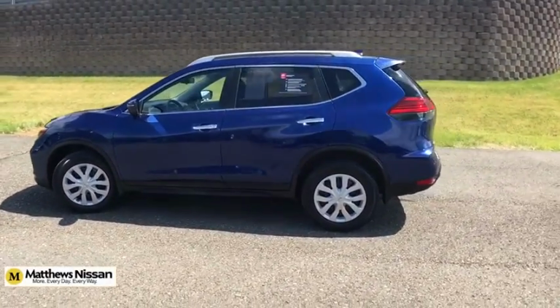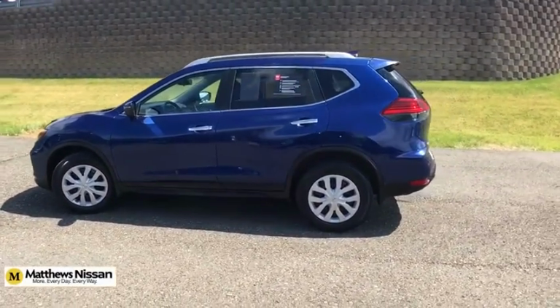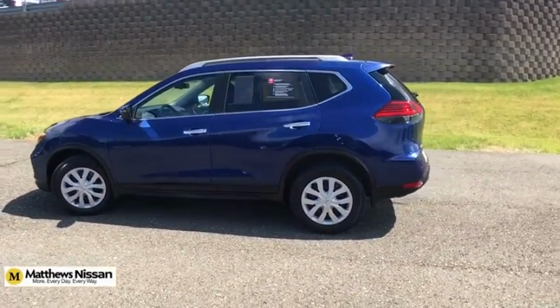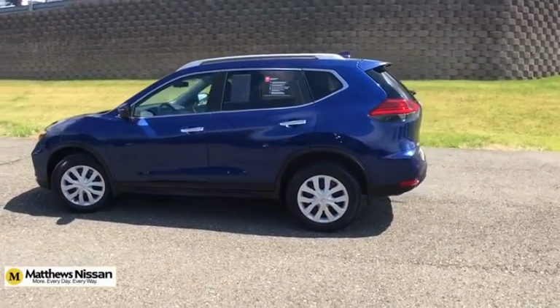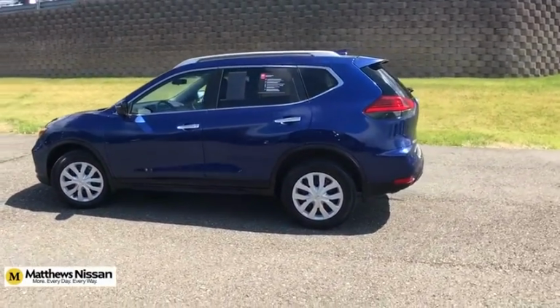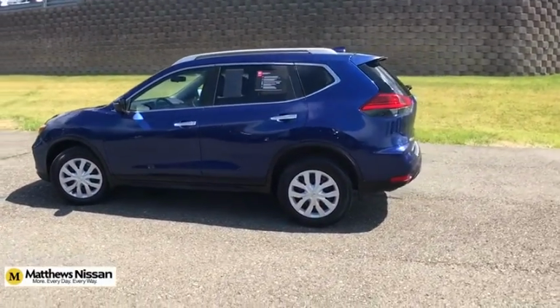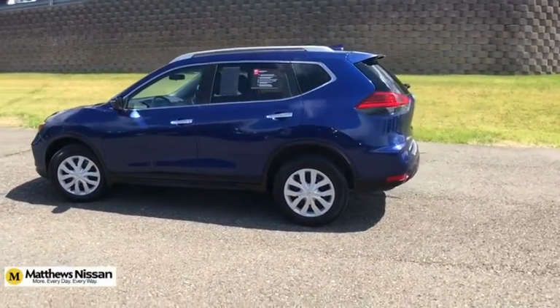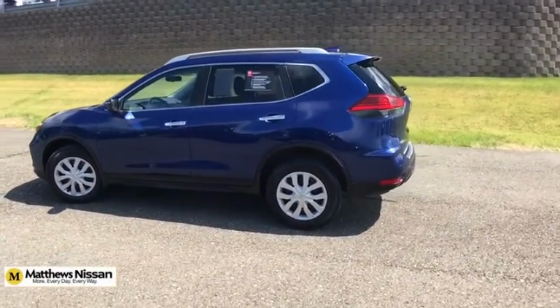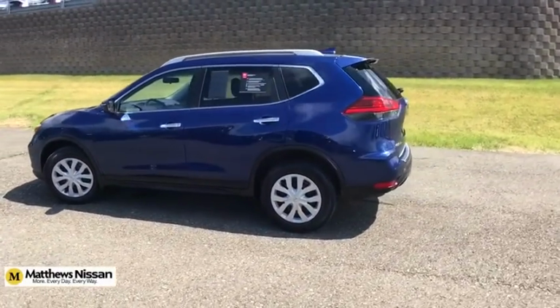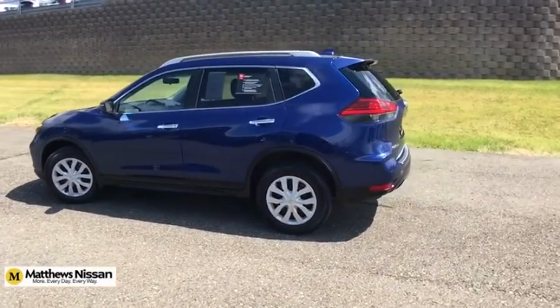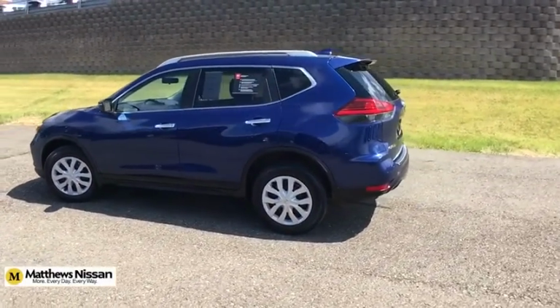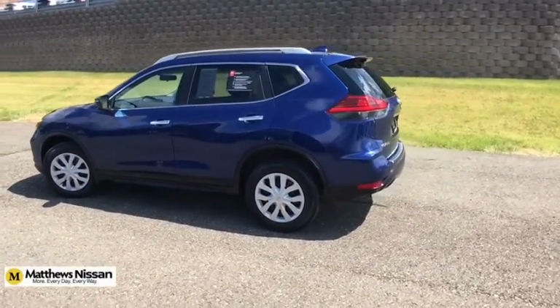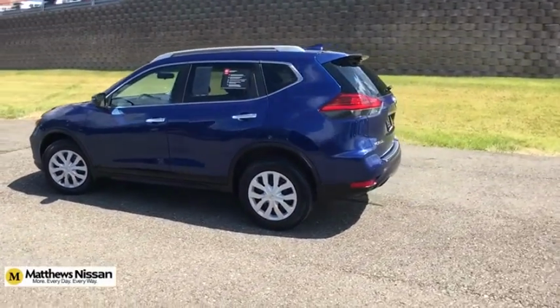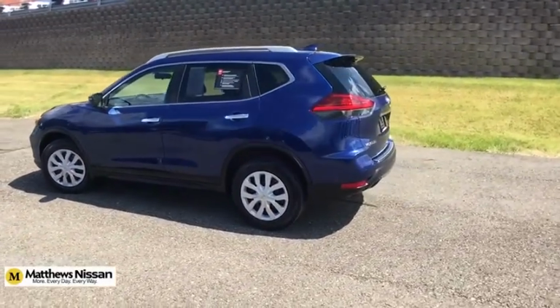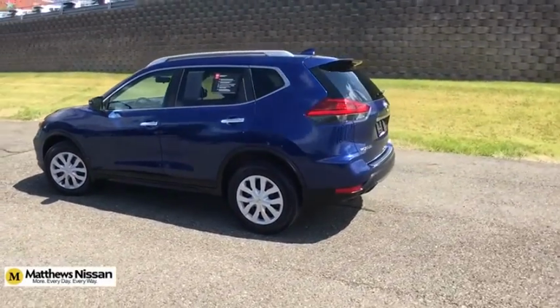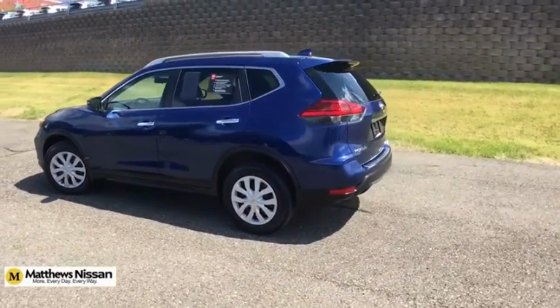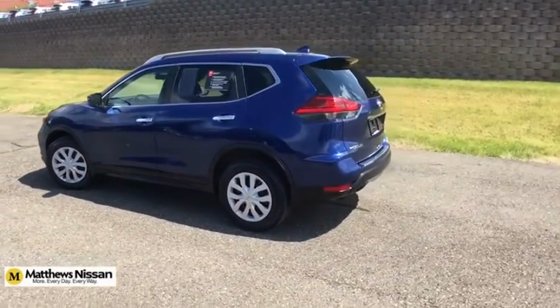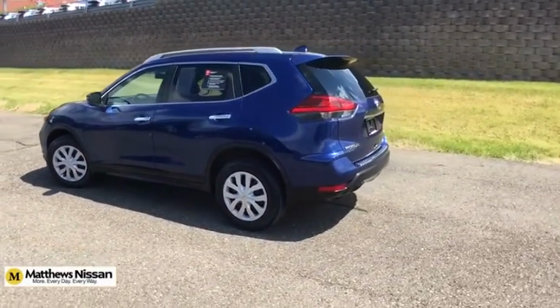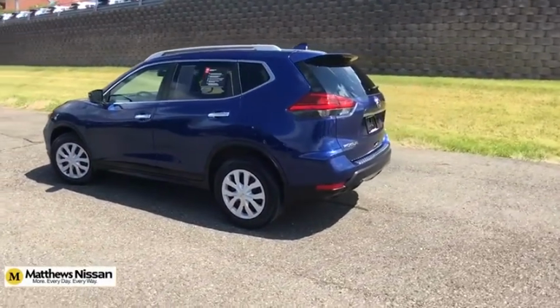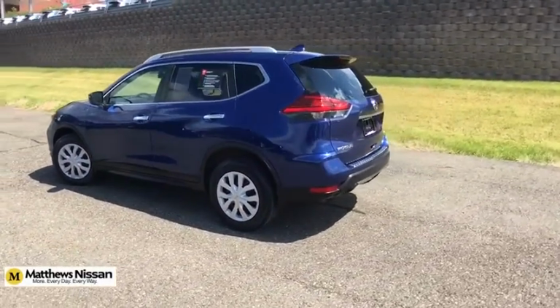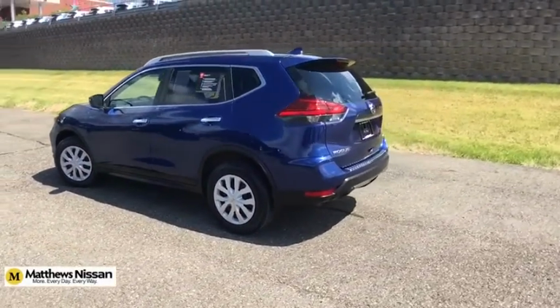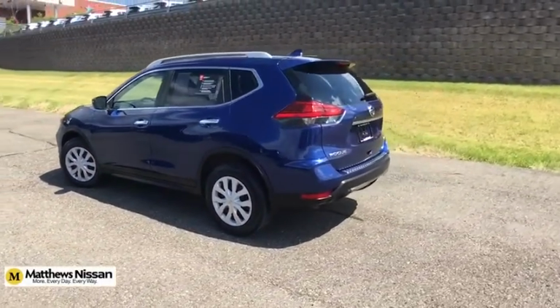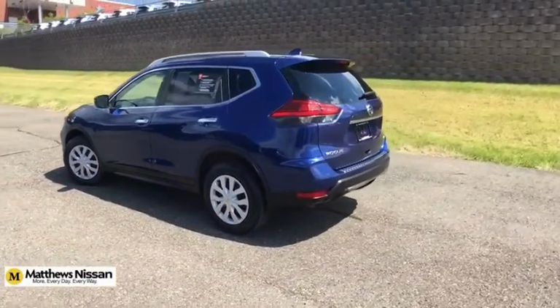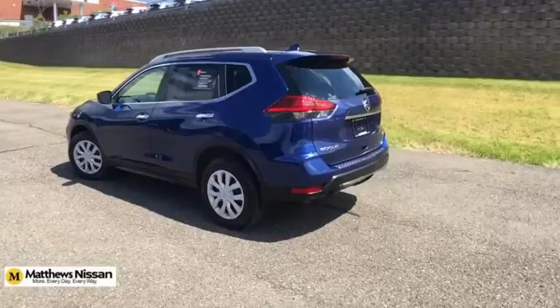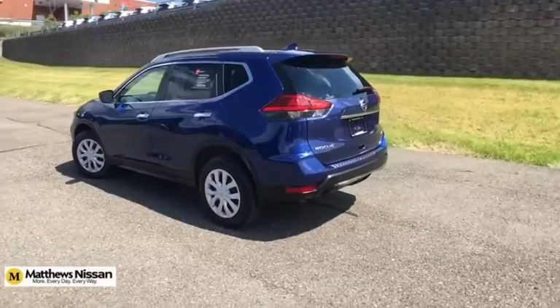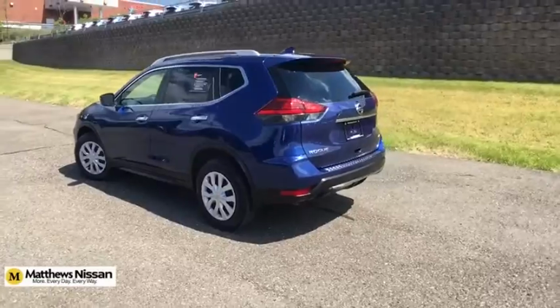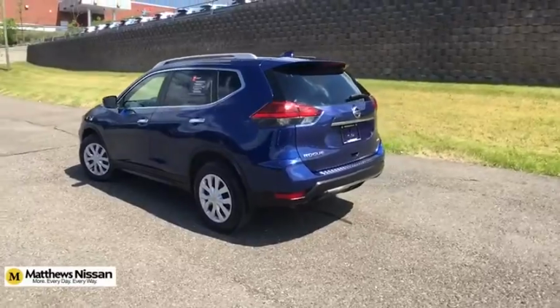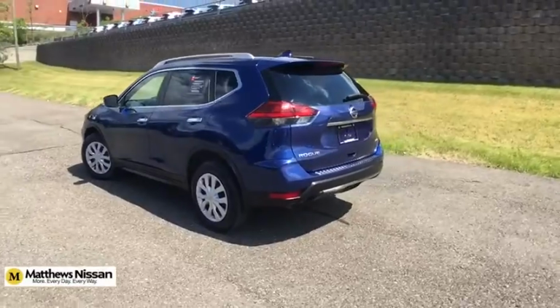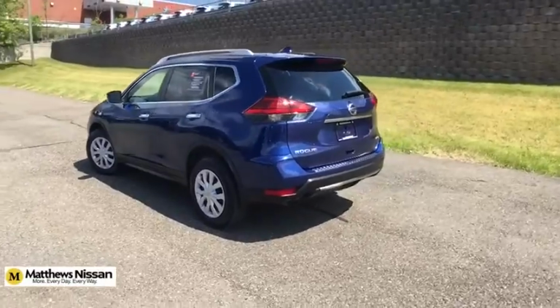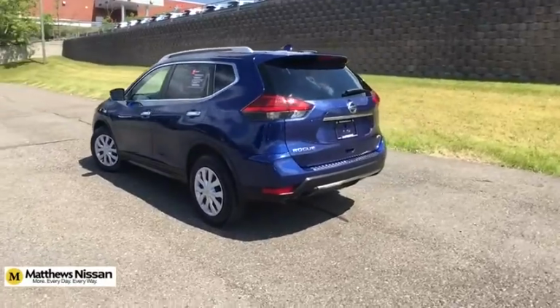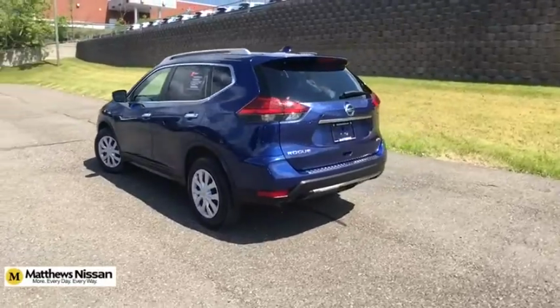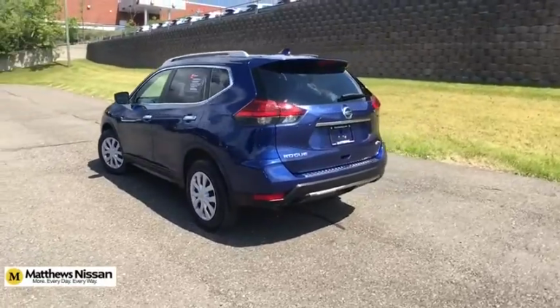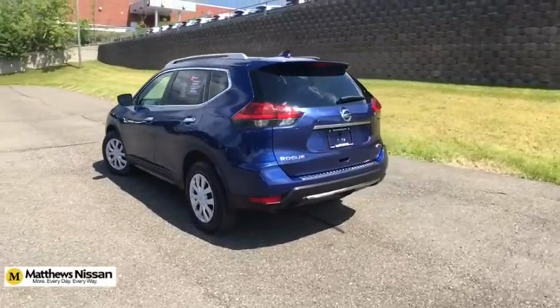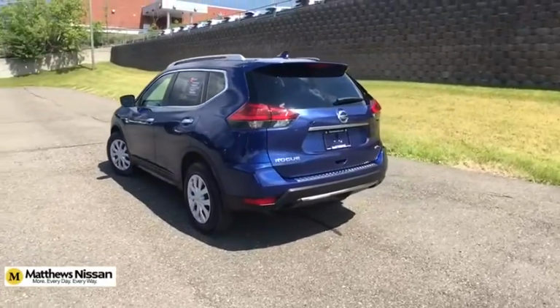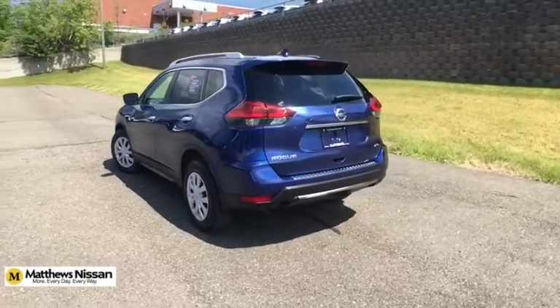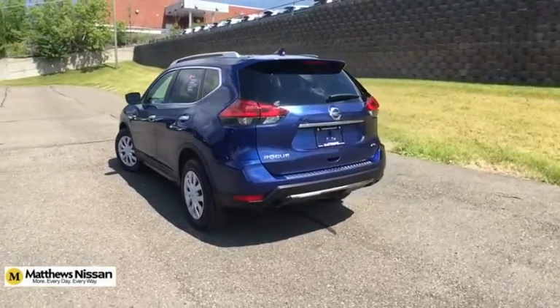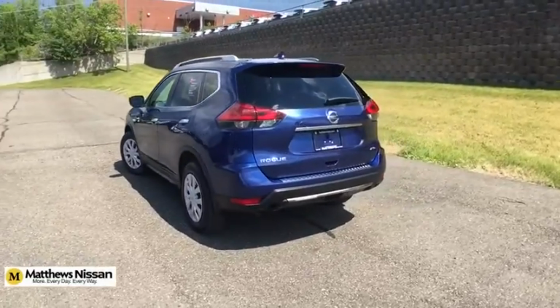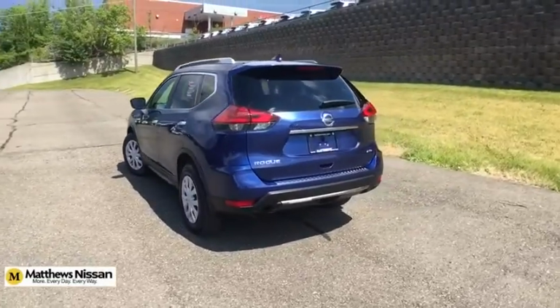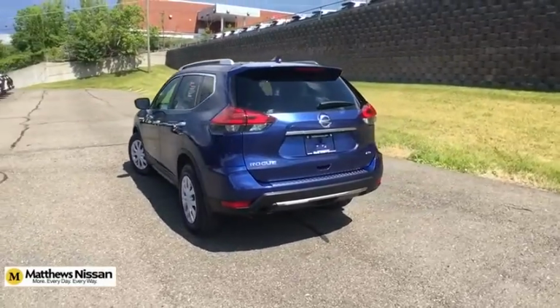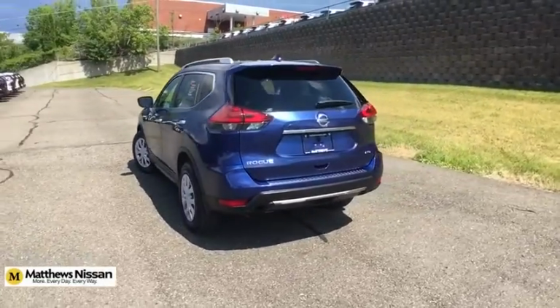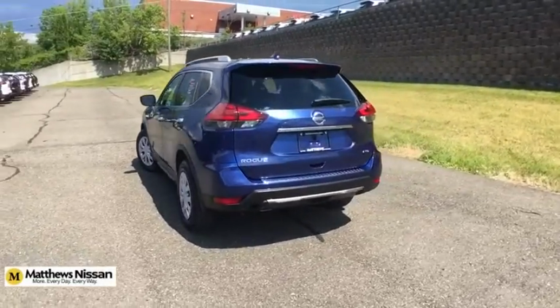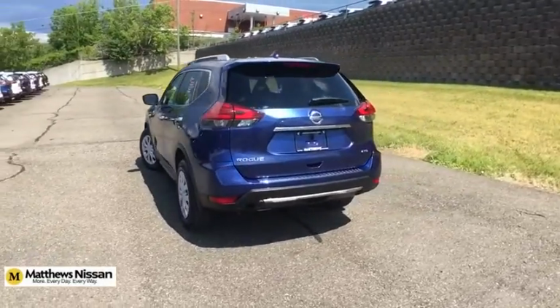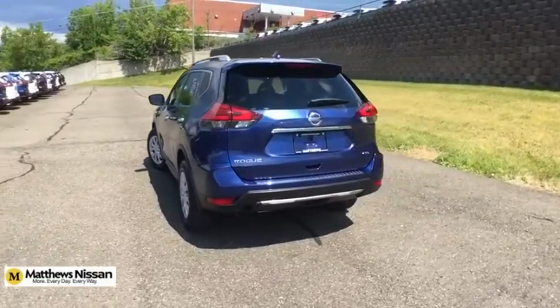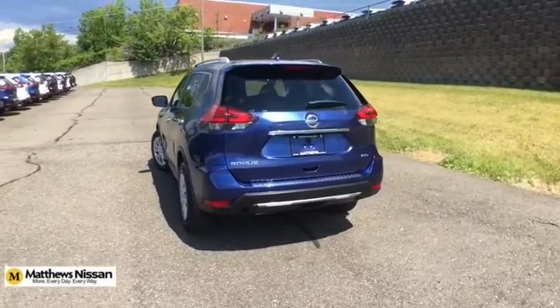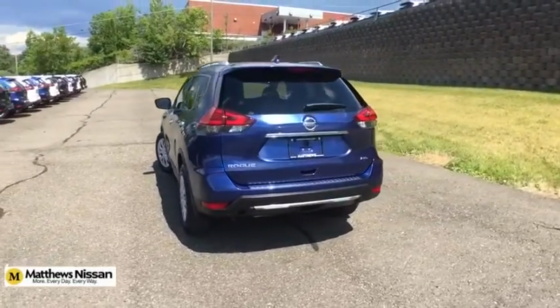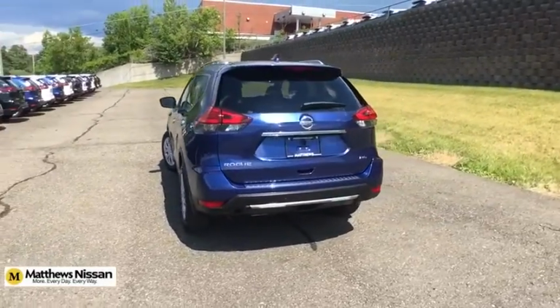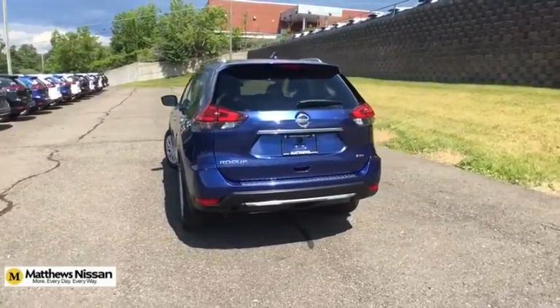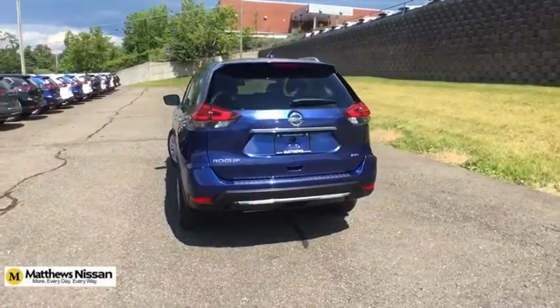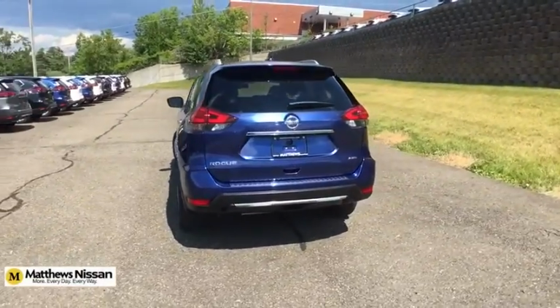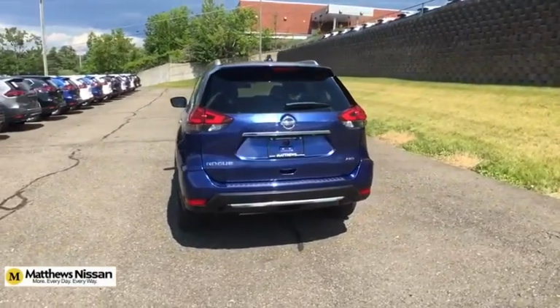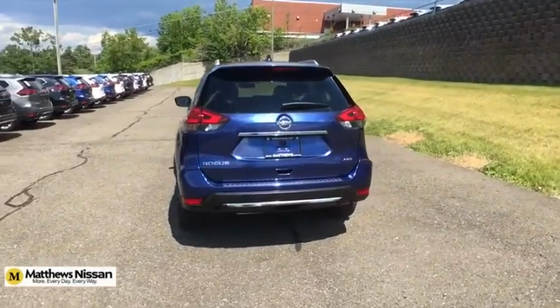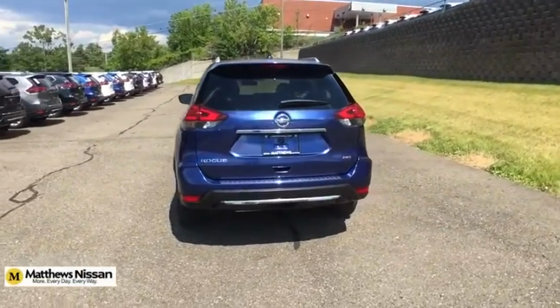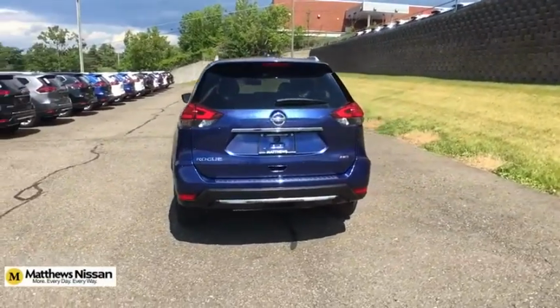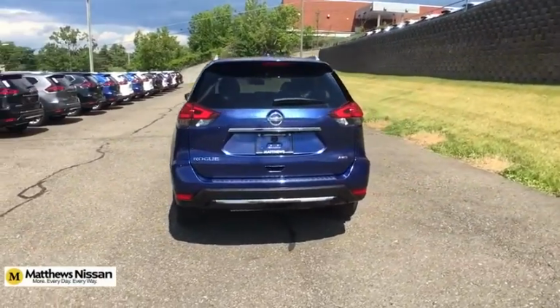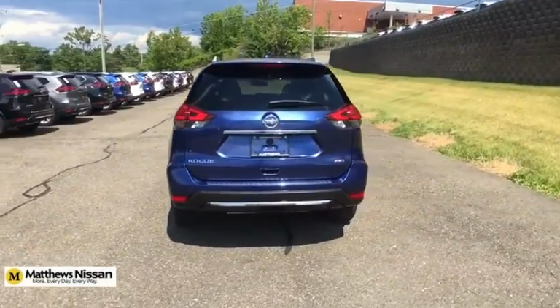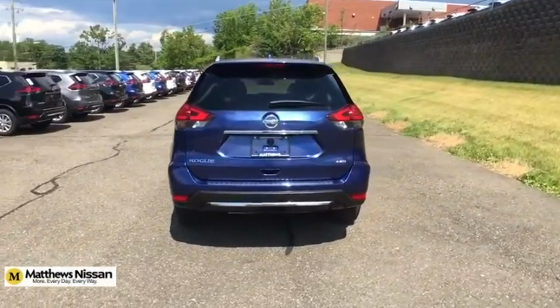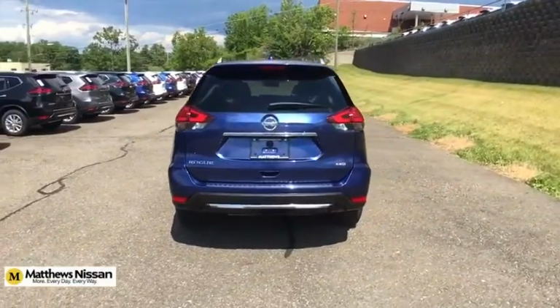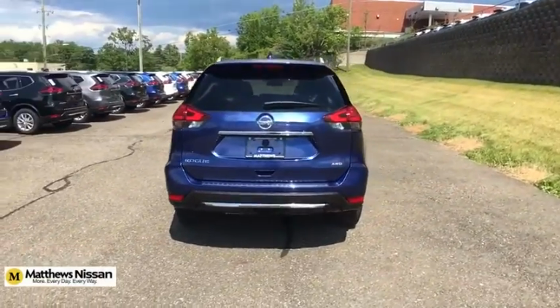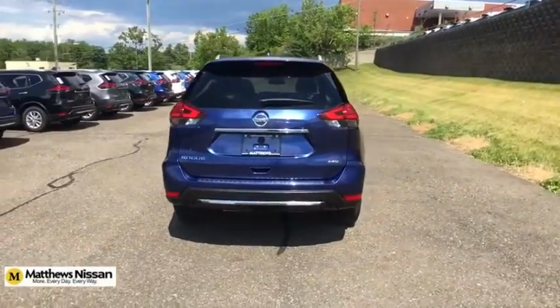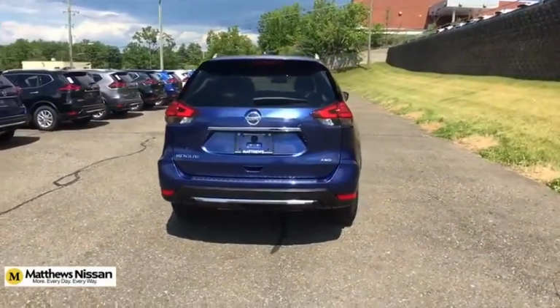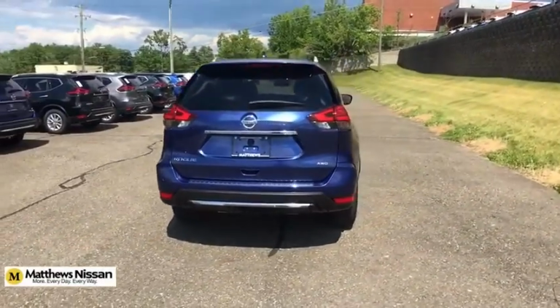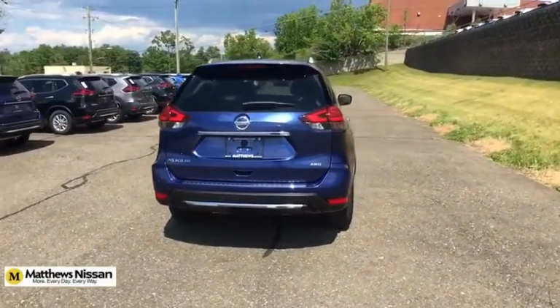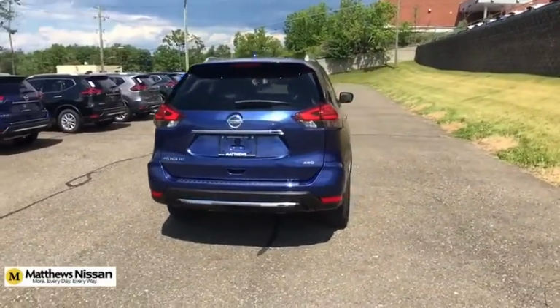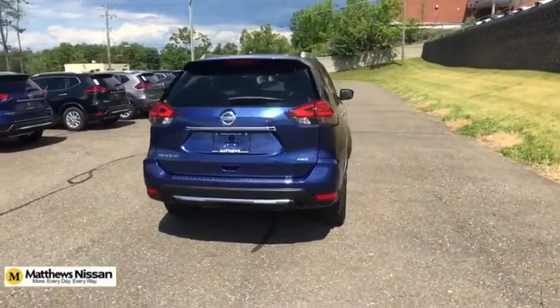This vehicle has less than 35,000 miles. This beauty will even make your house keys jealous. Drive it today!